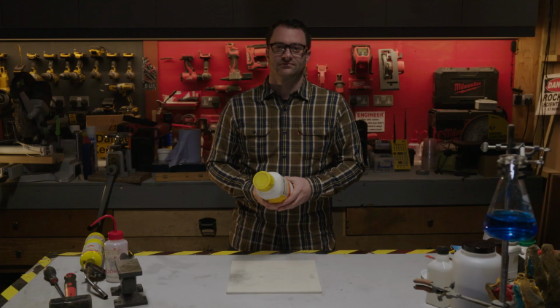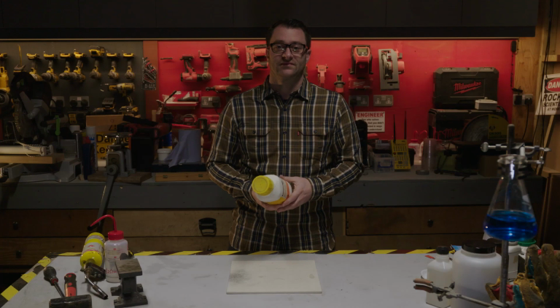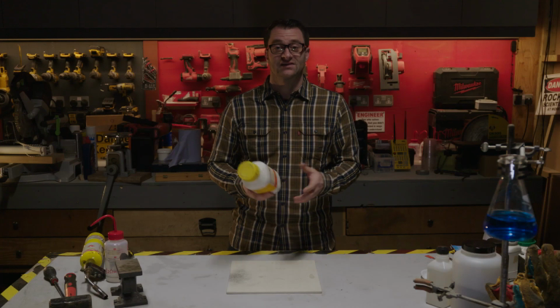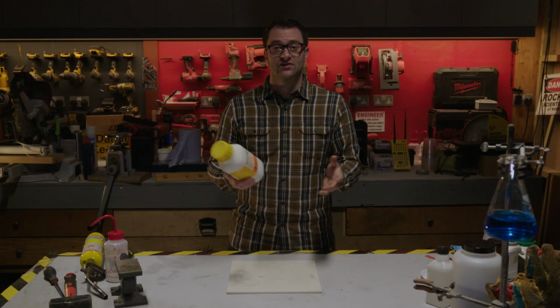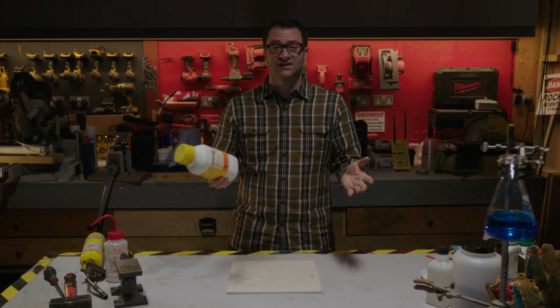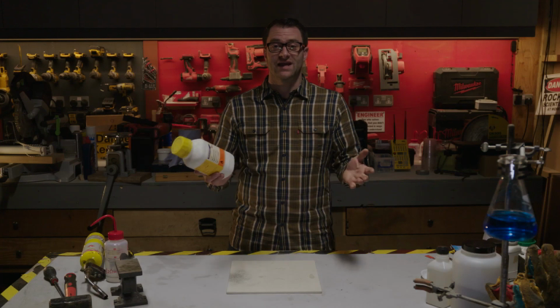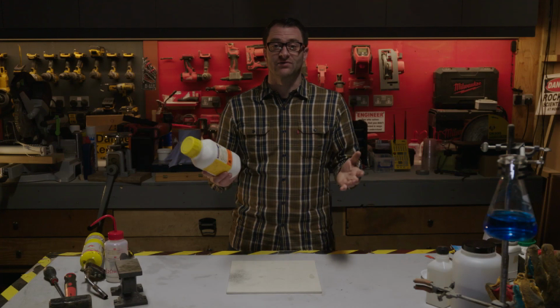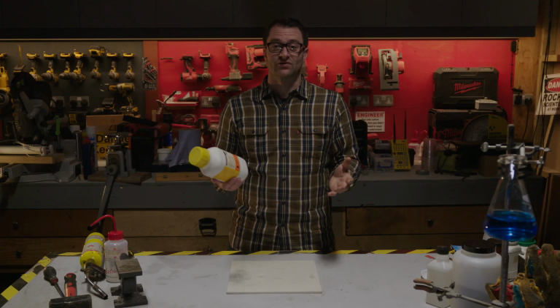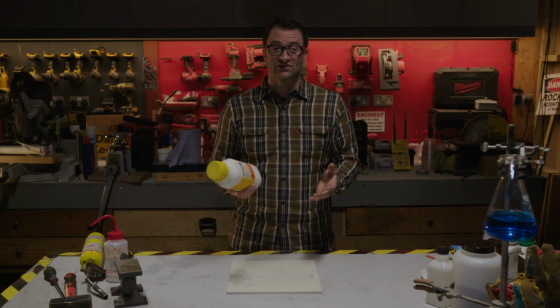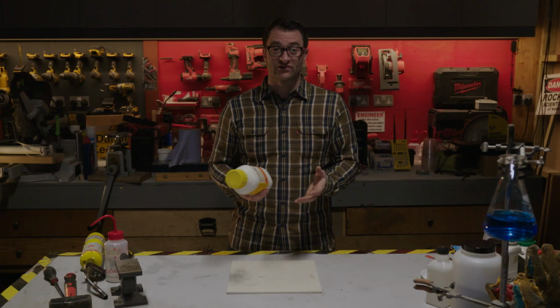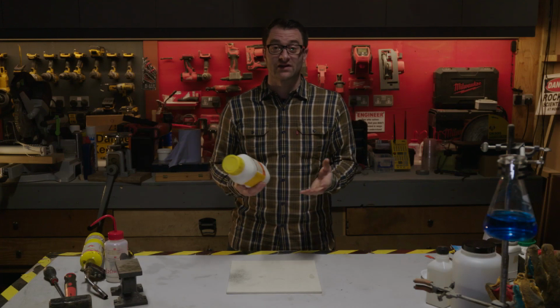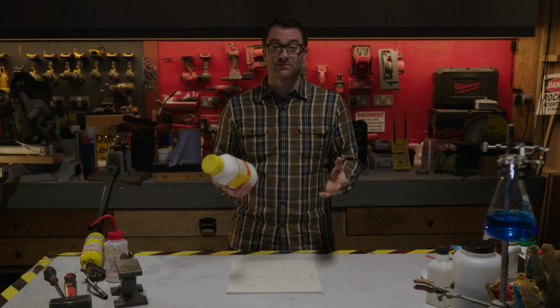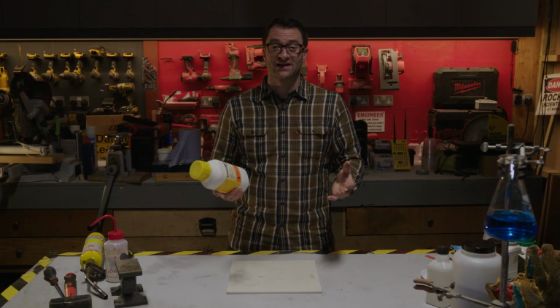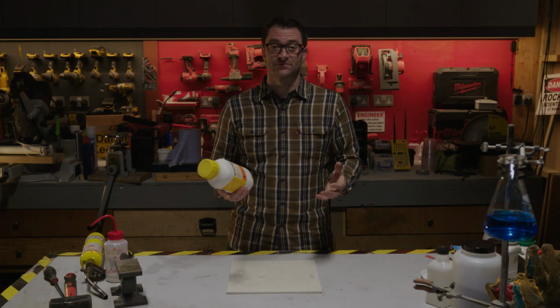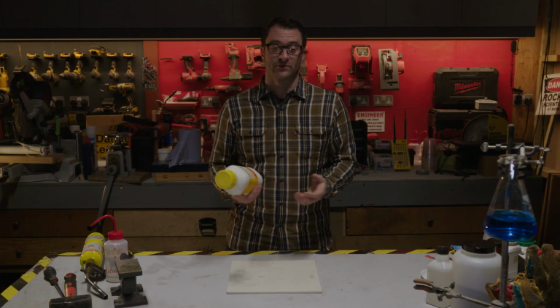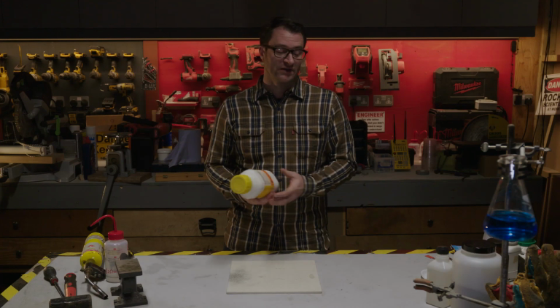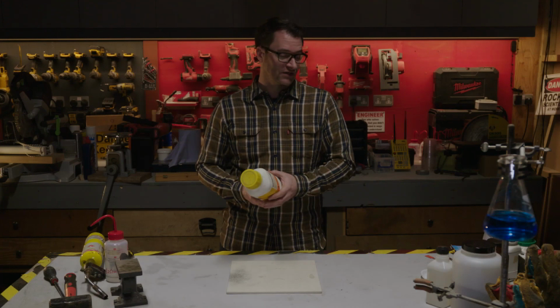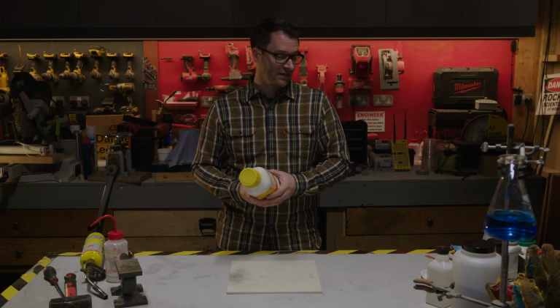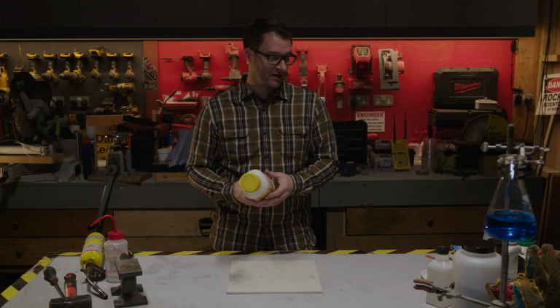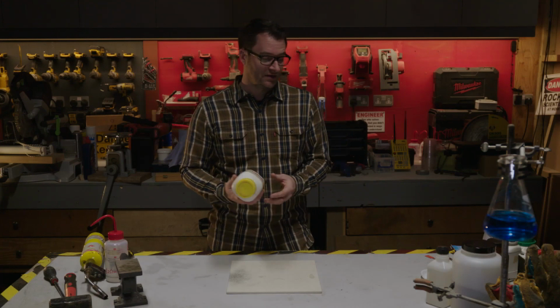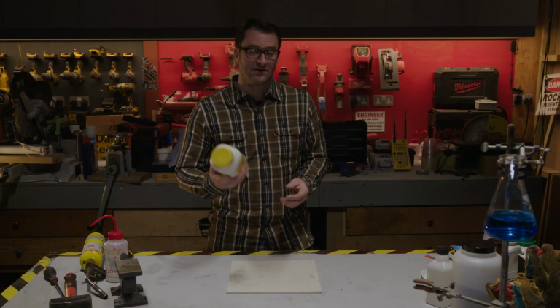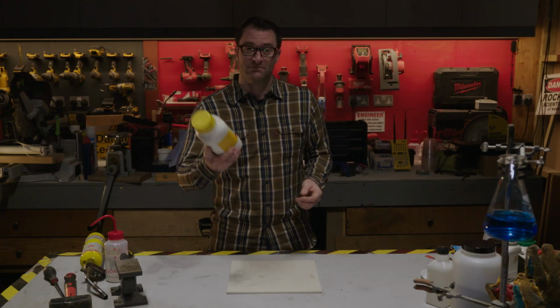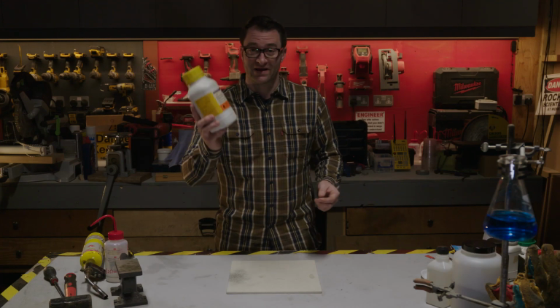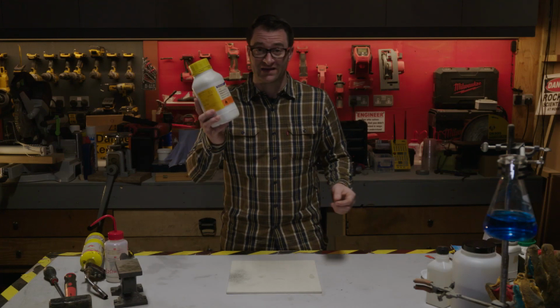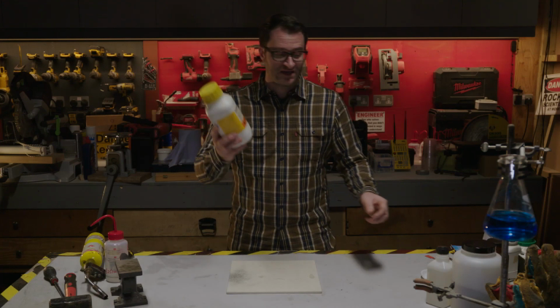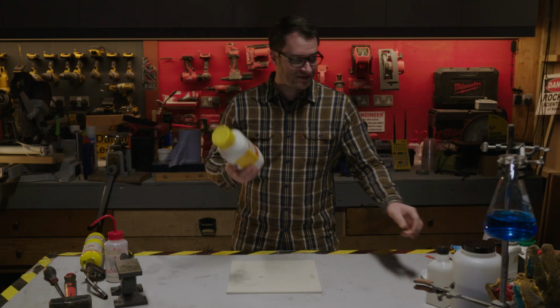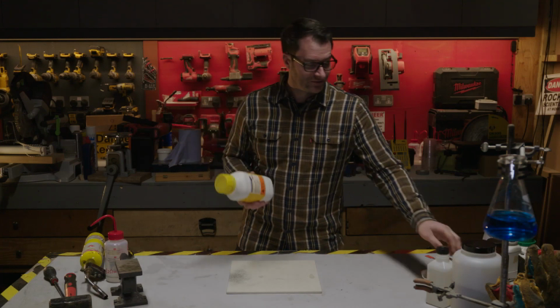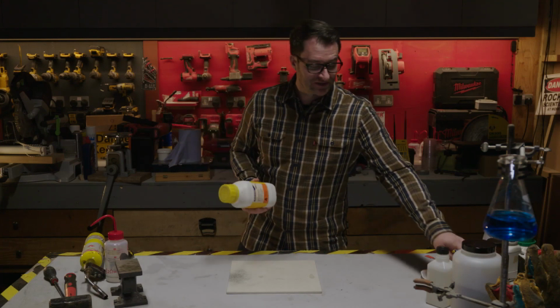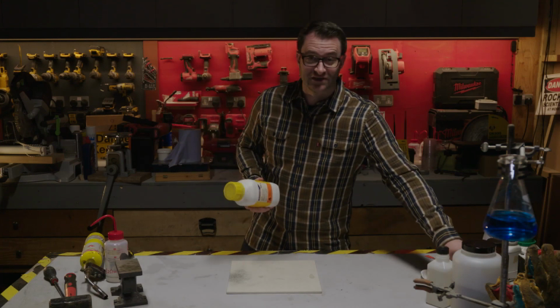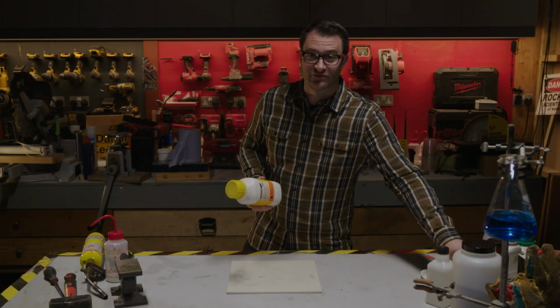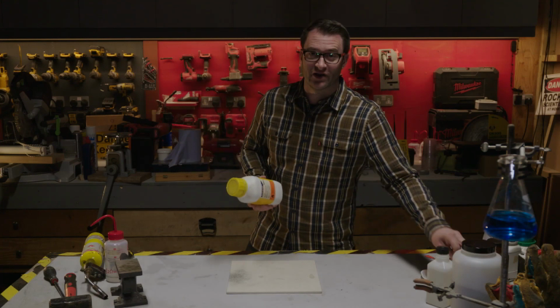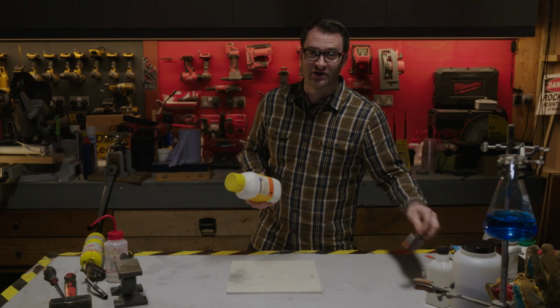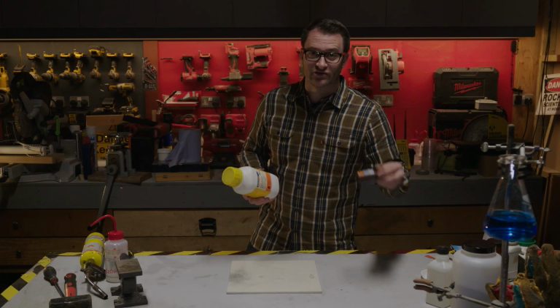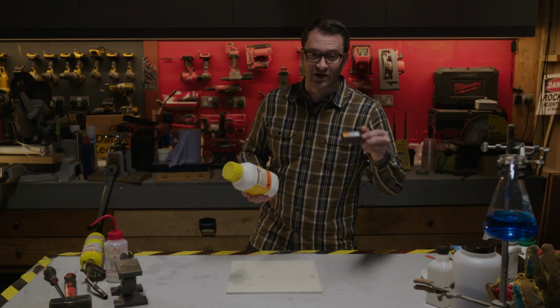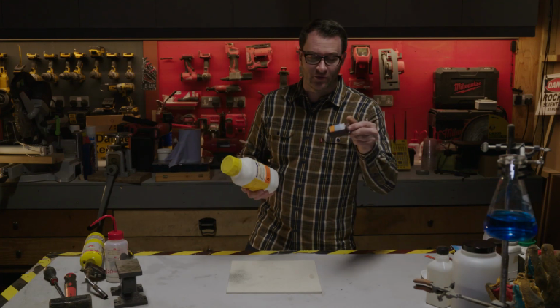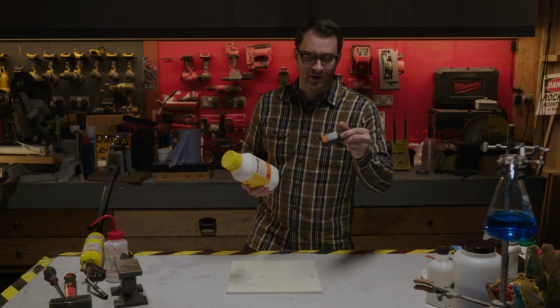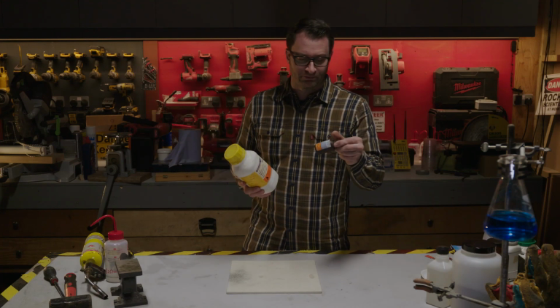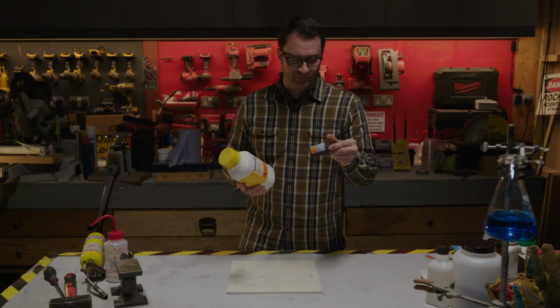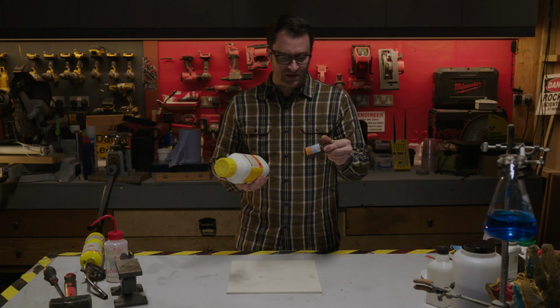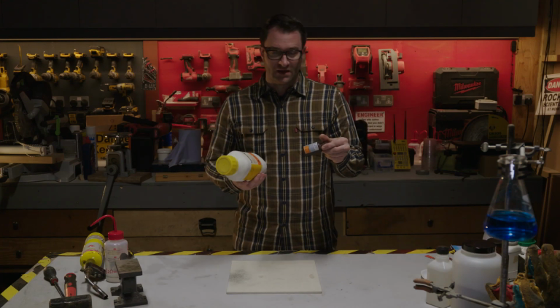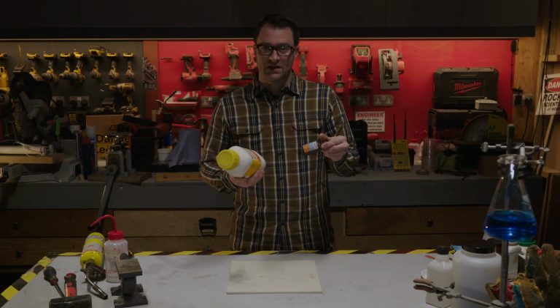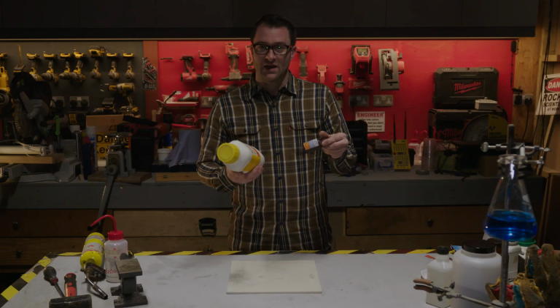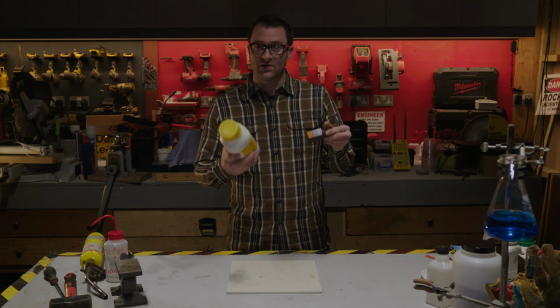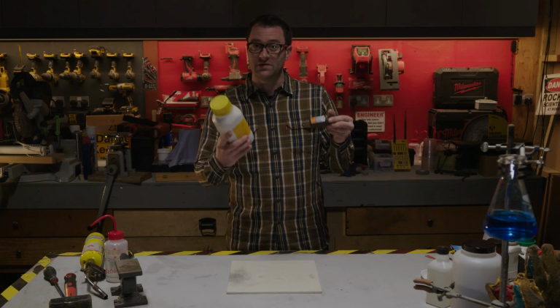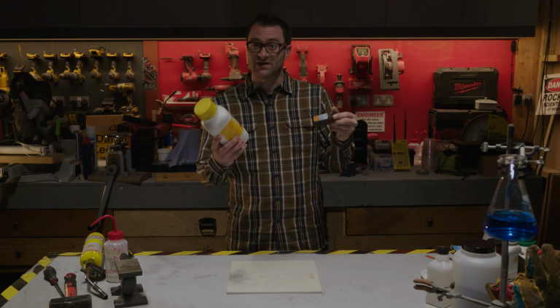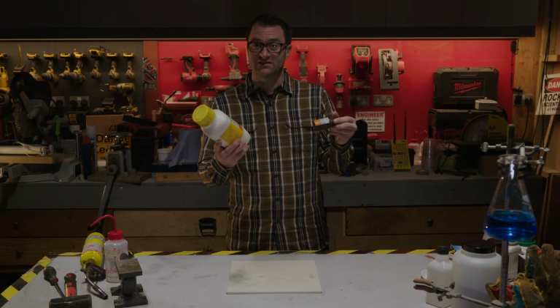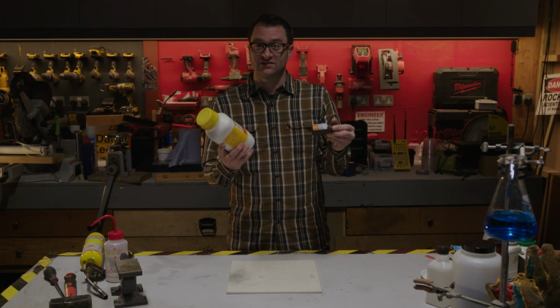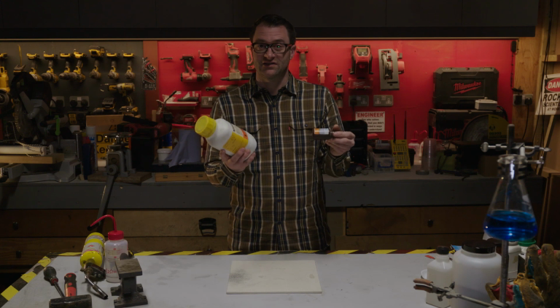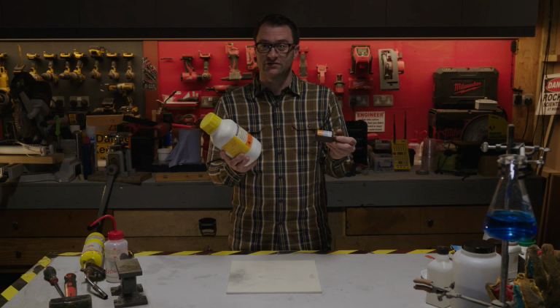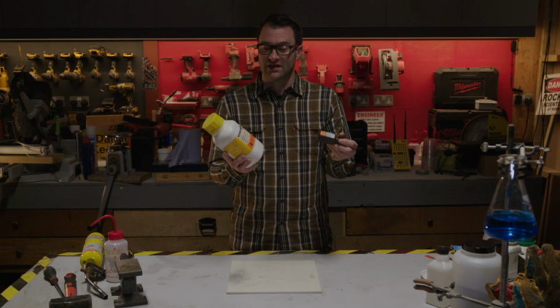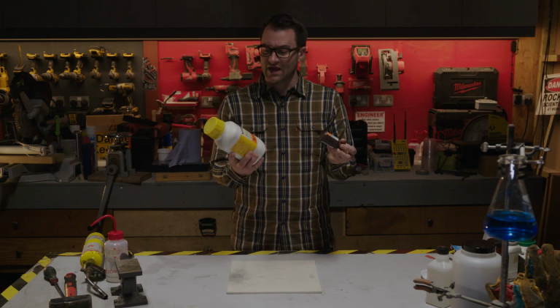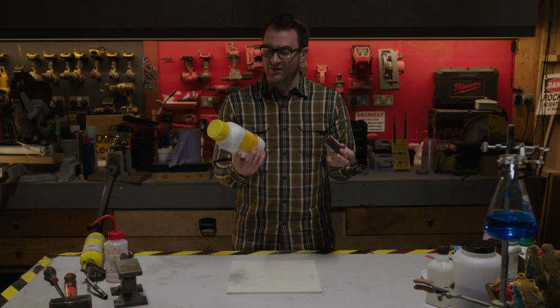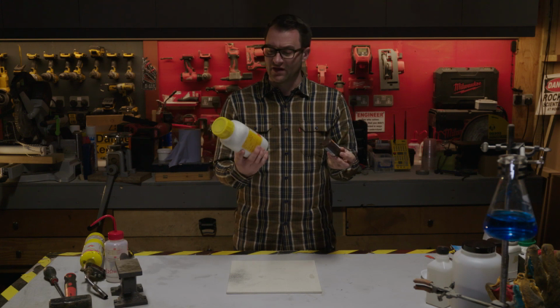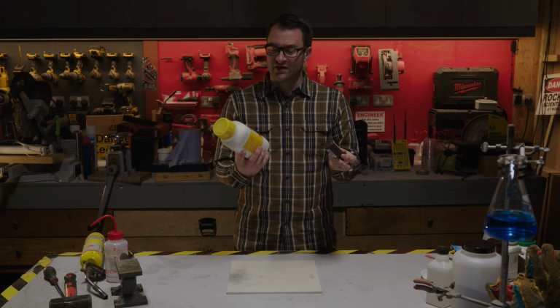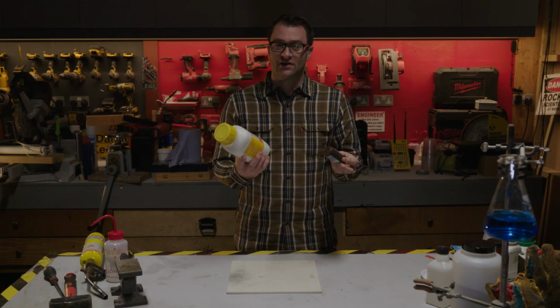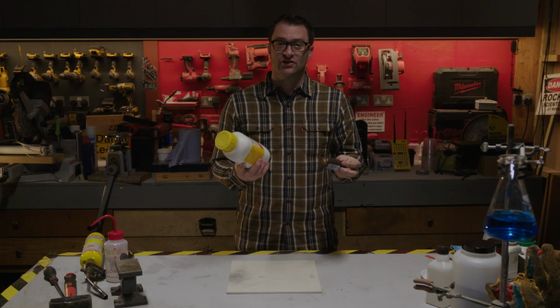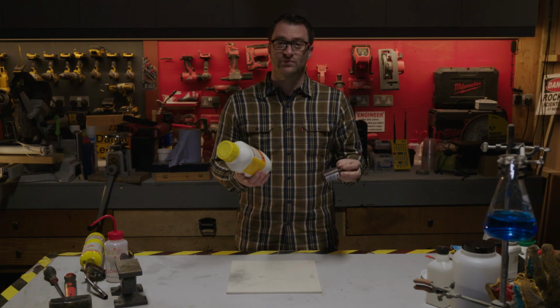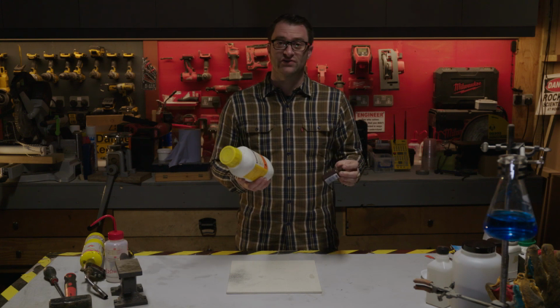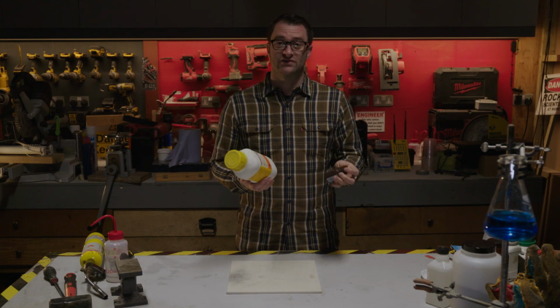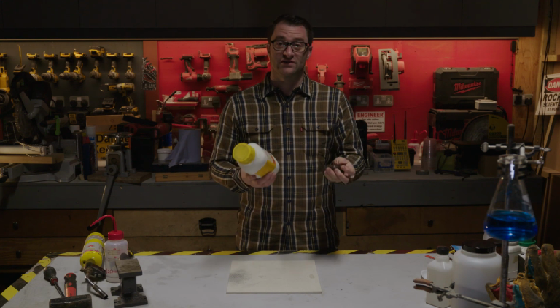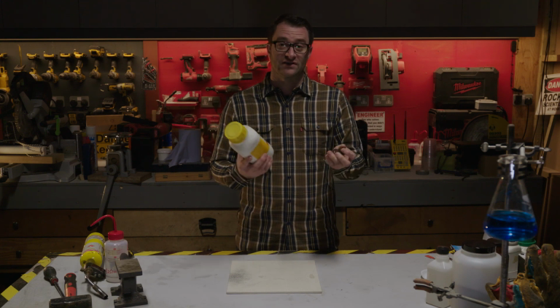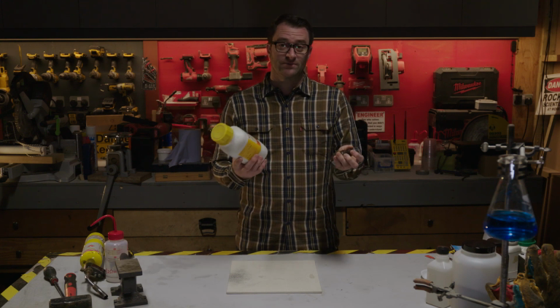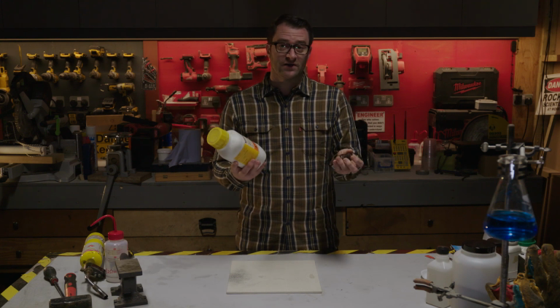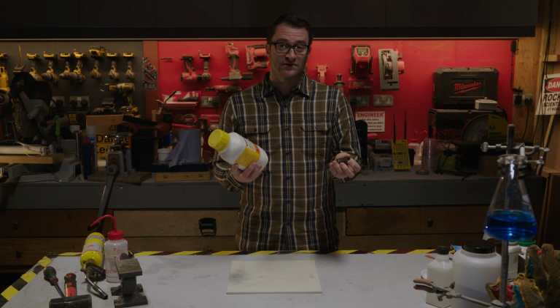There are lots of chemicals that are incompatible with each other. Magnesium and silver nitrate are one. When you mix these two together, you produce an explosive.